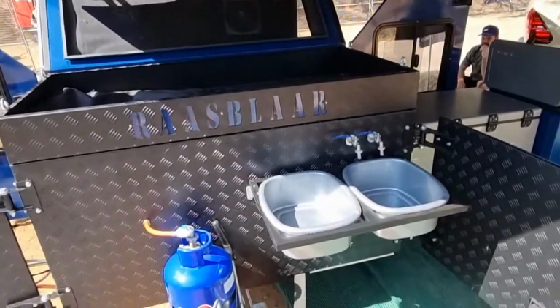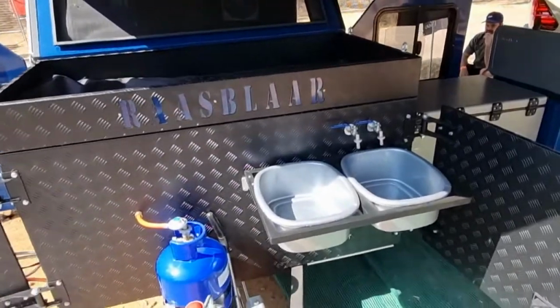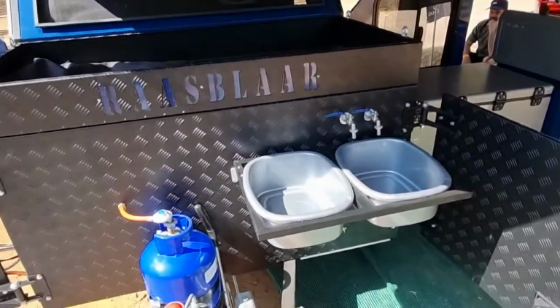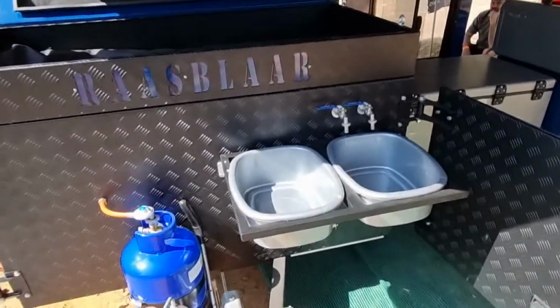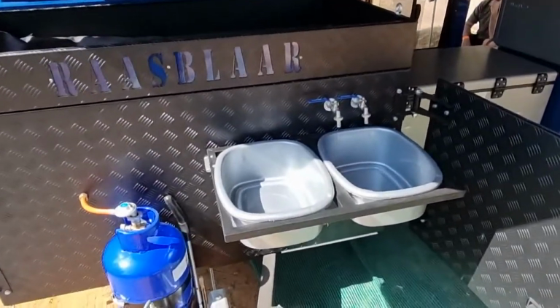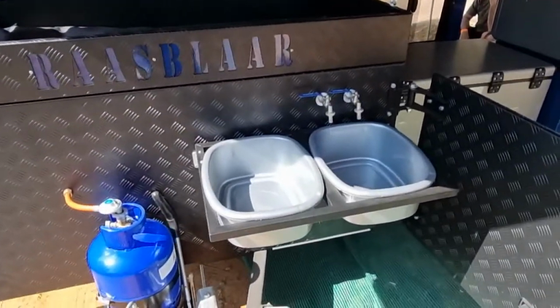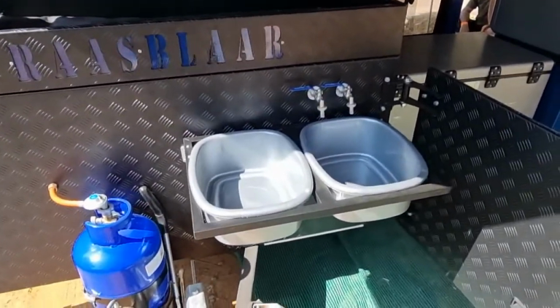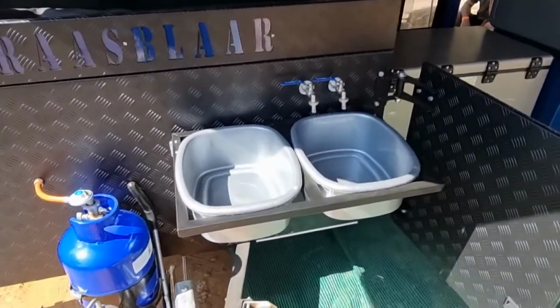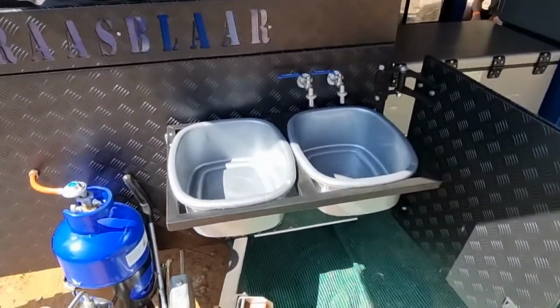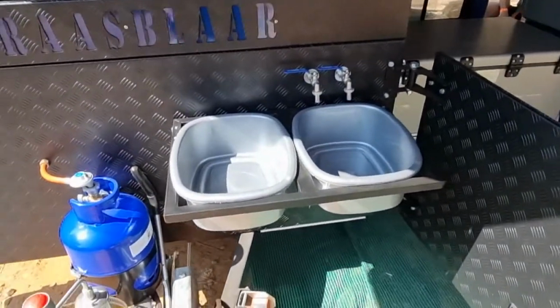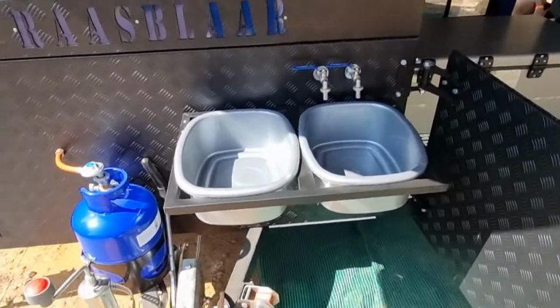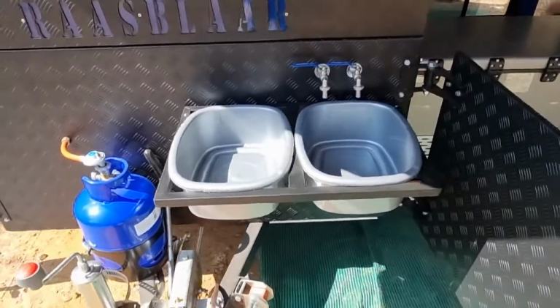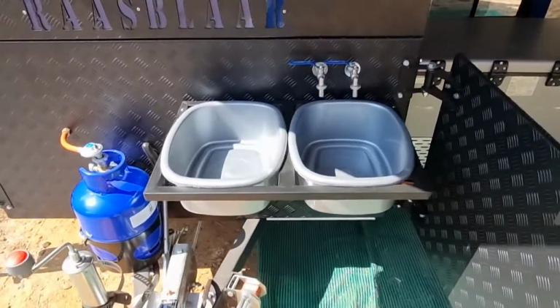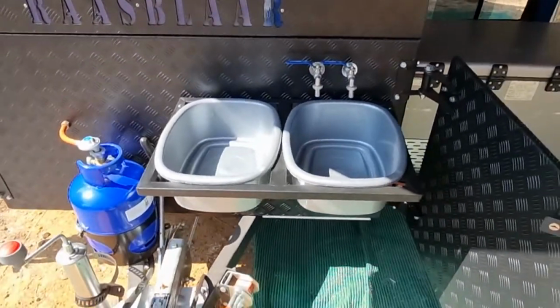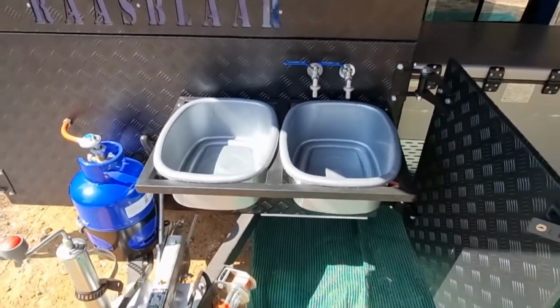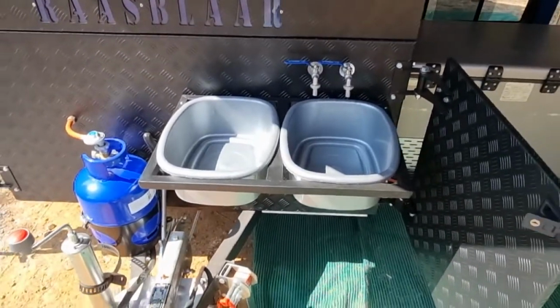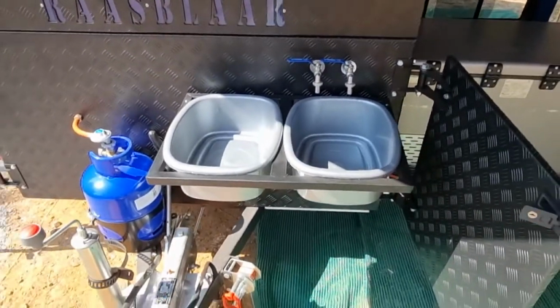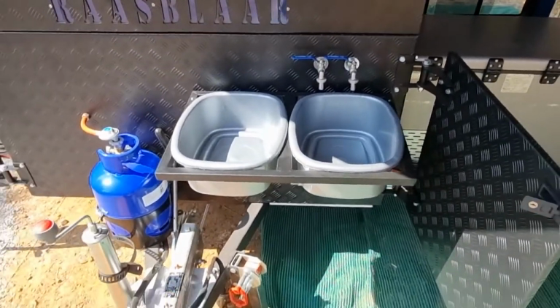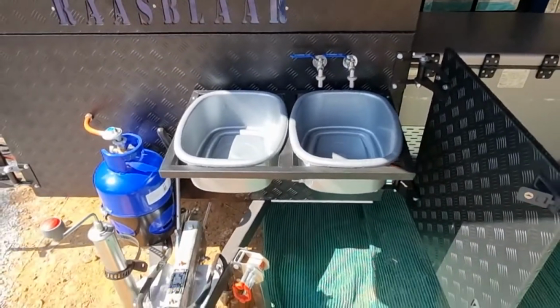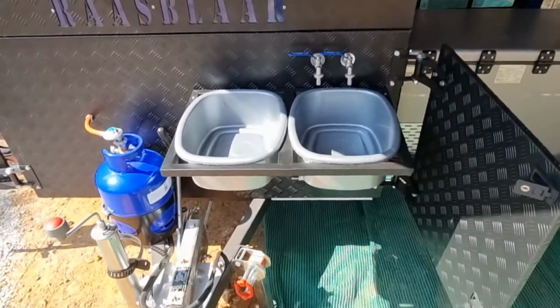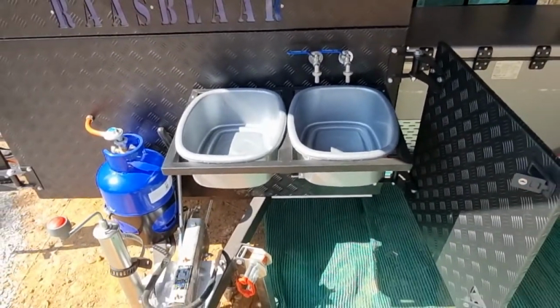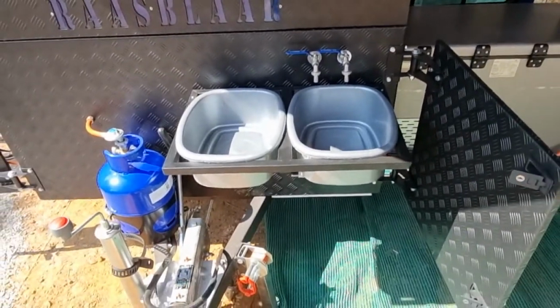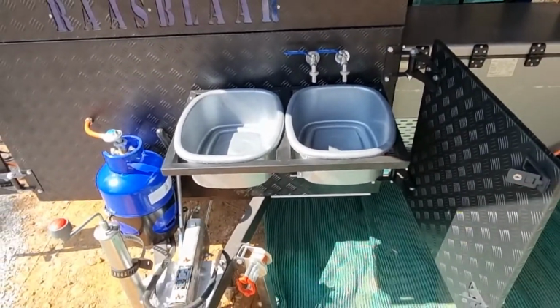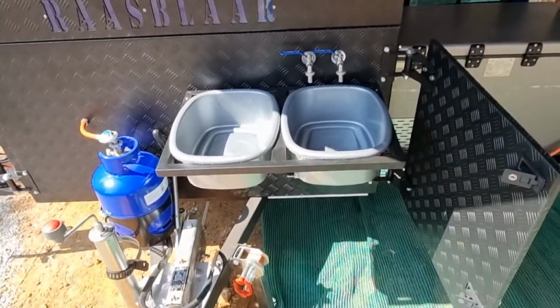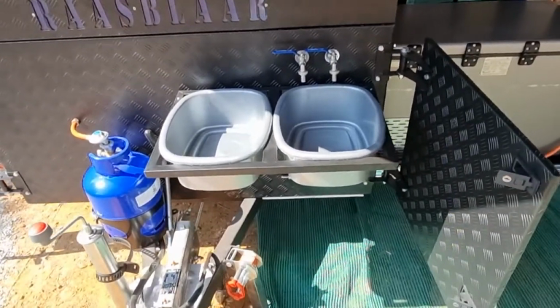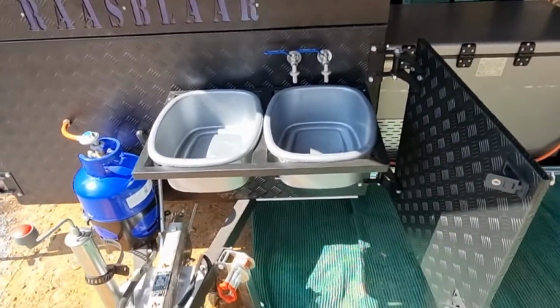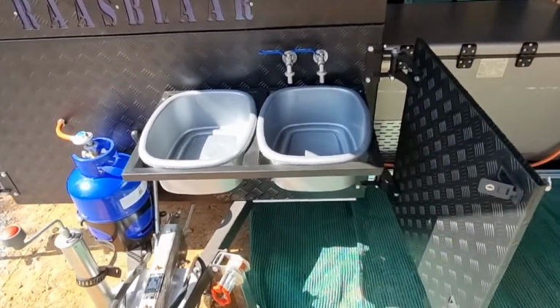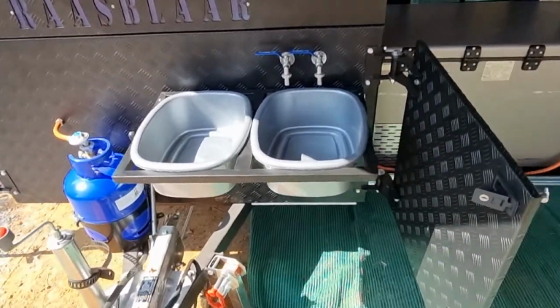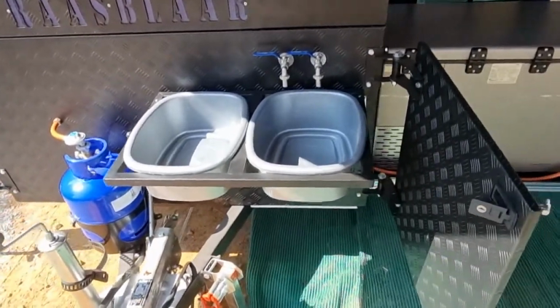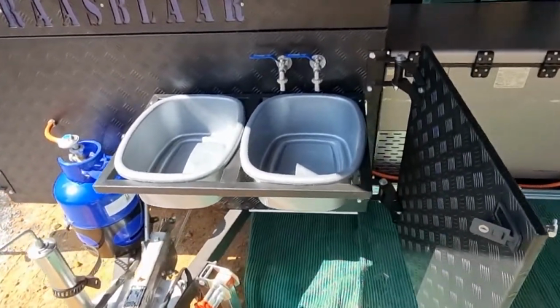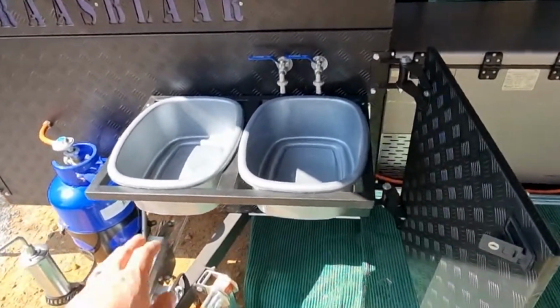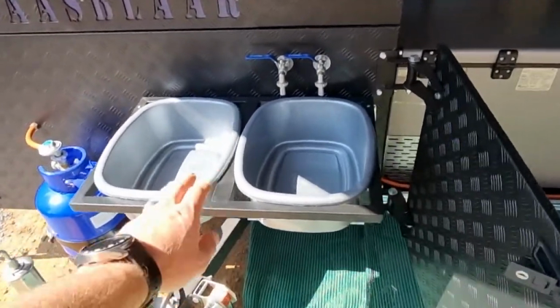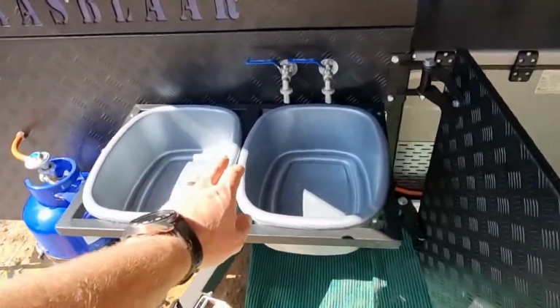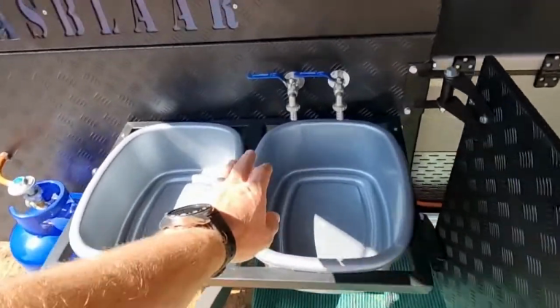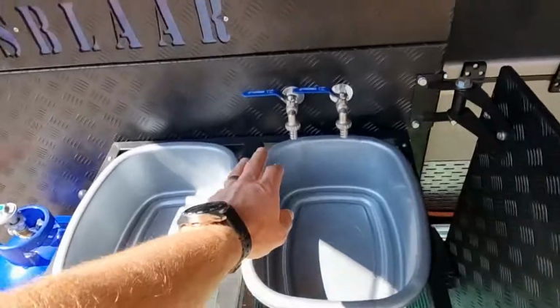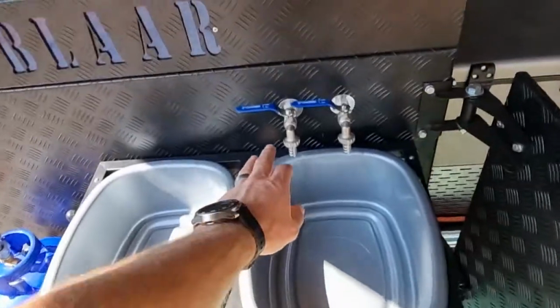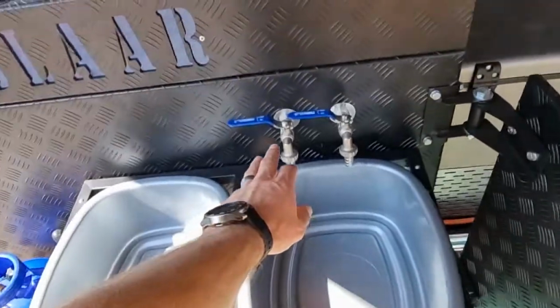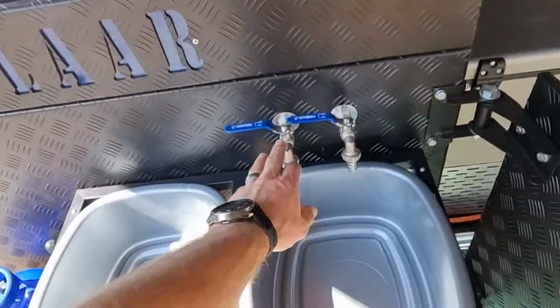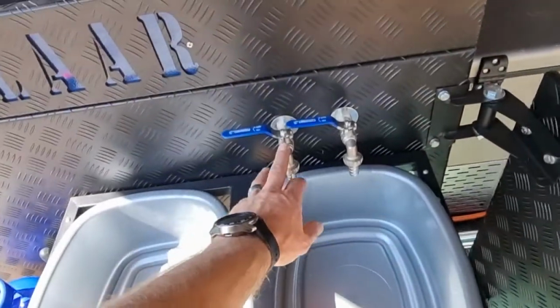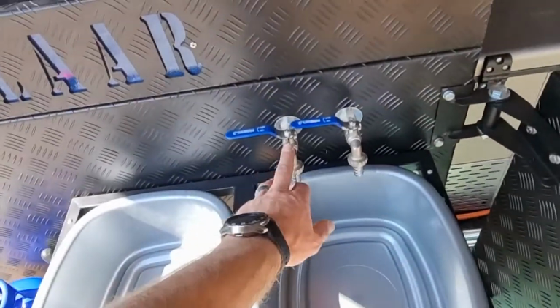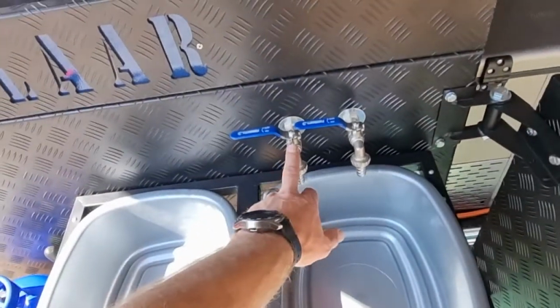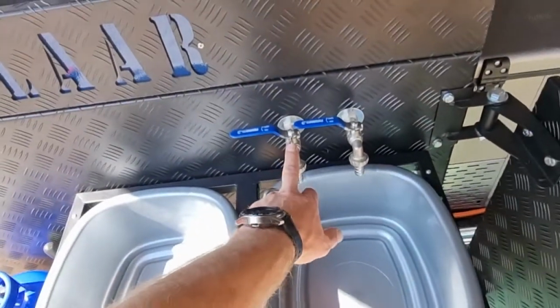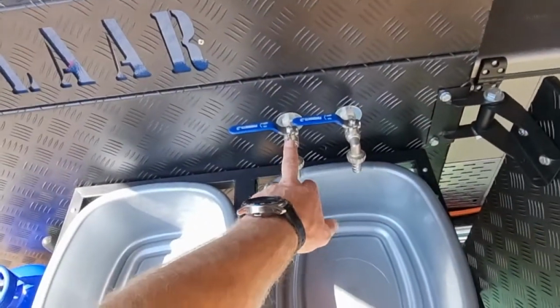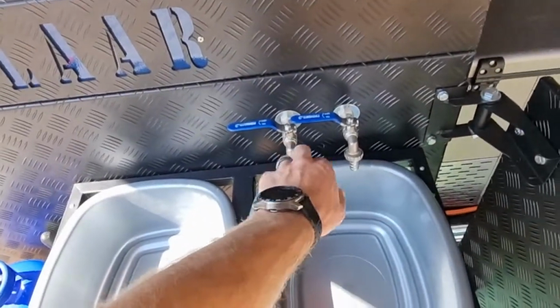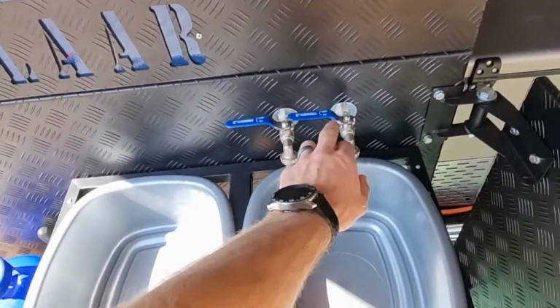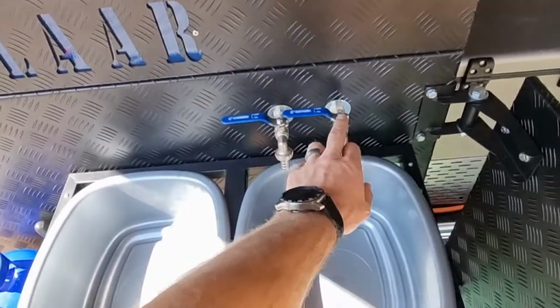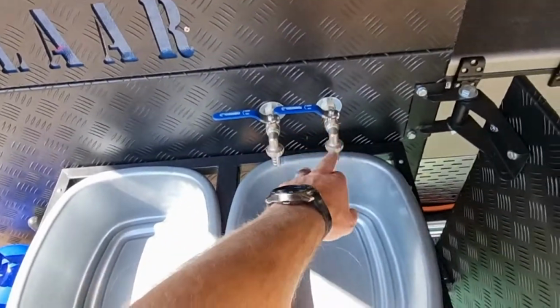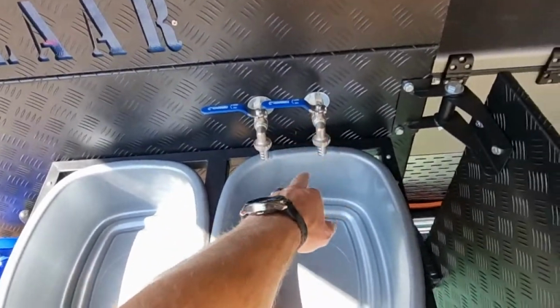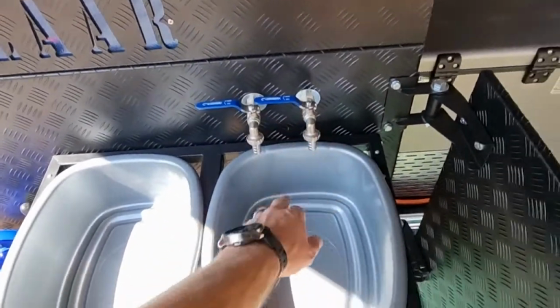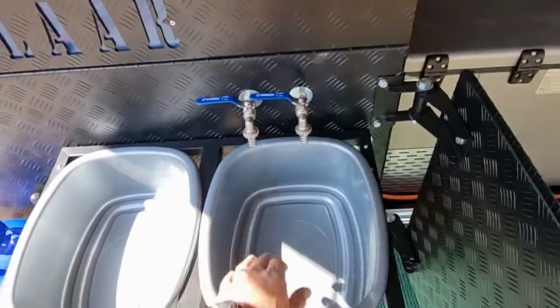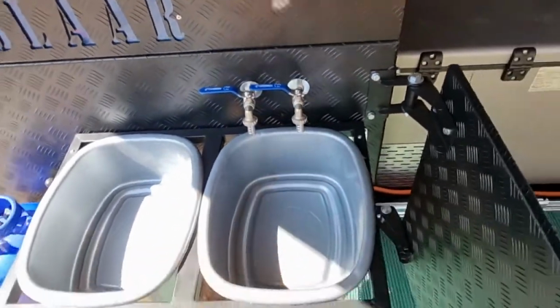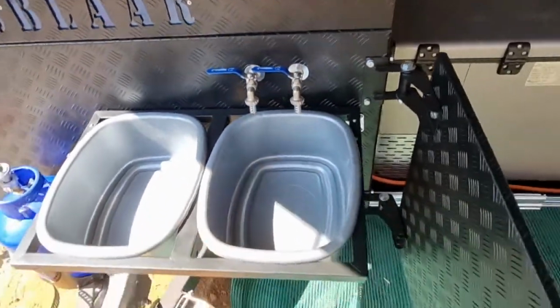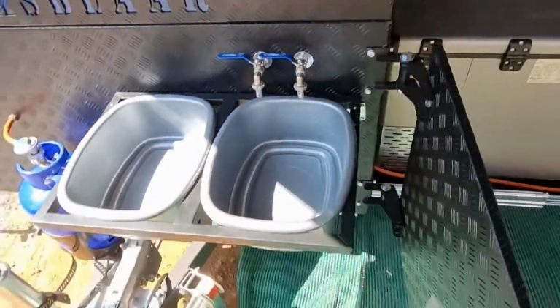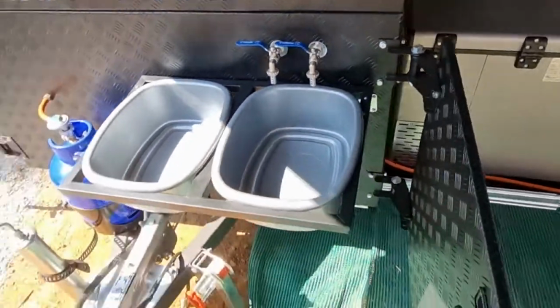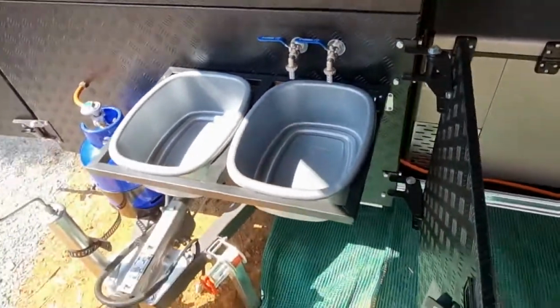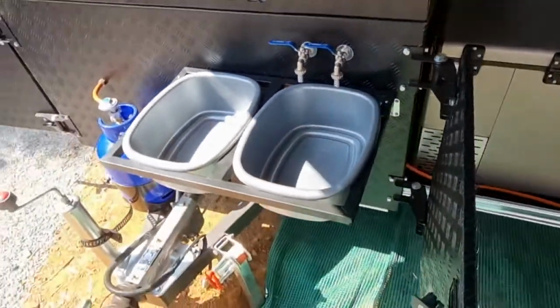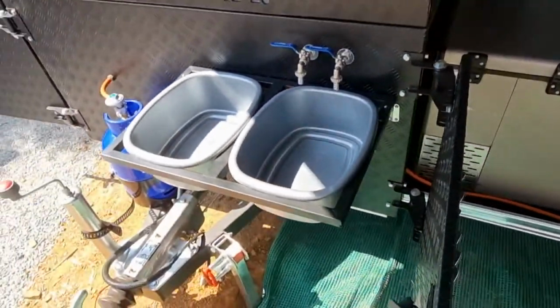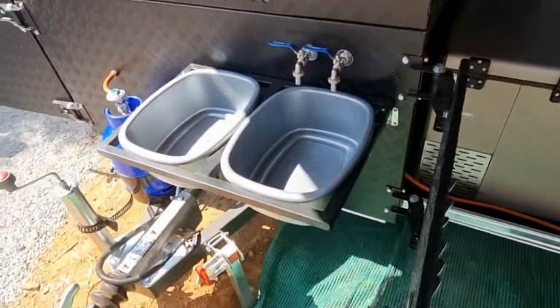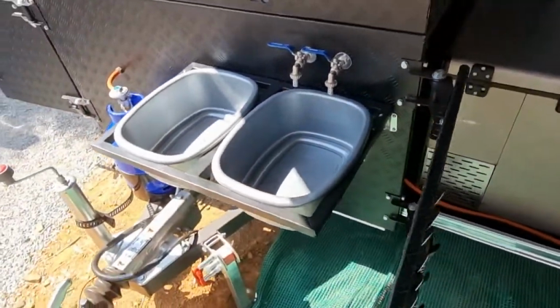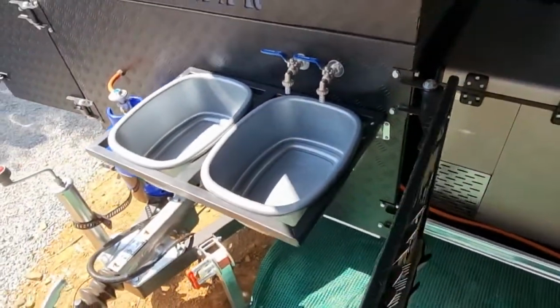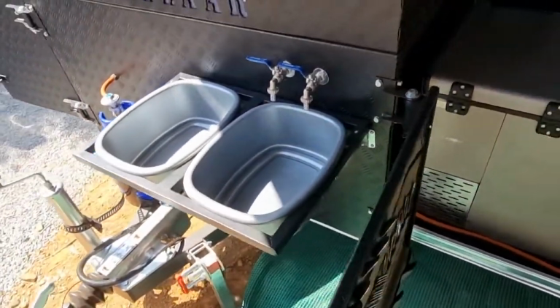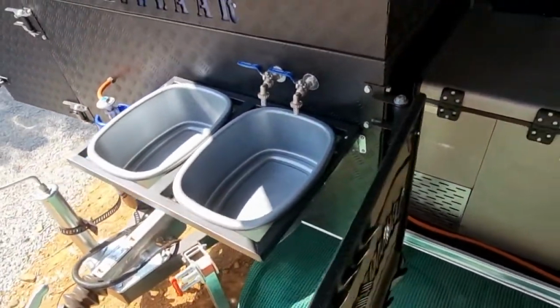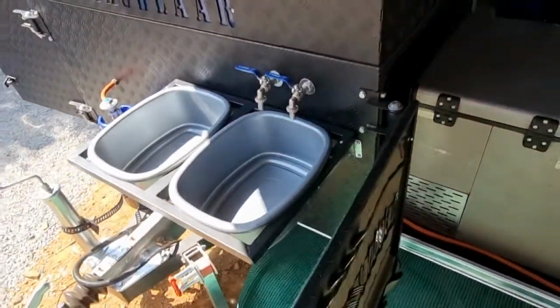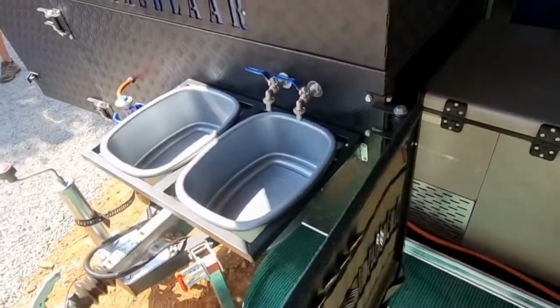At the front here is your kitchen. This is the cleaning-up area. You've got a cold water tap and a warm water tap permanently on.